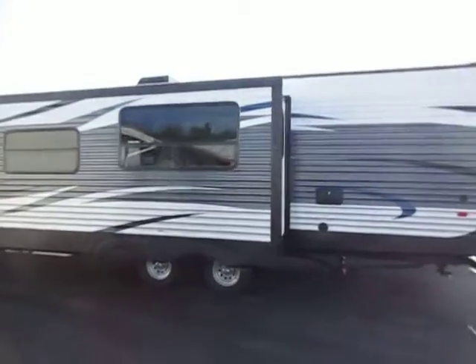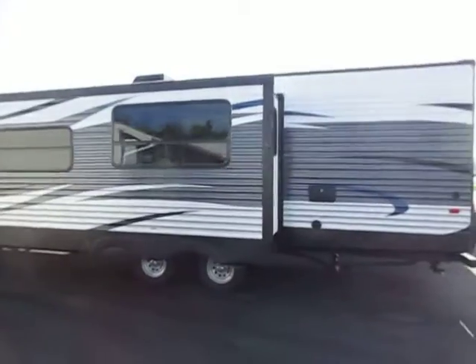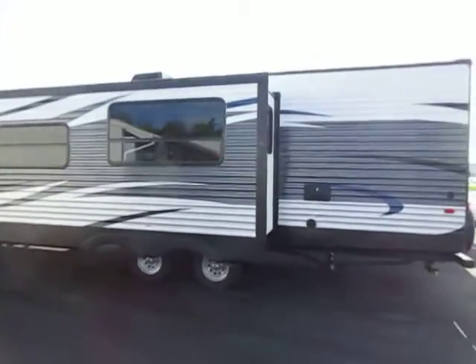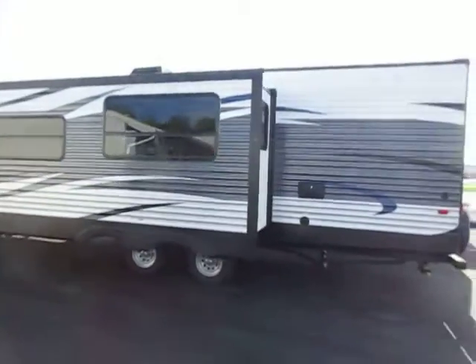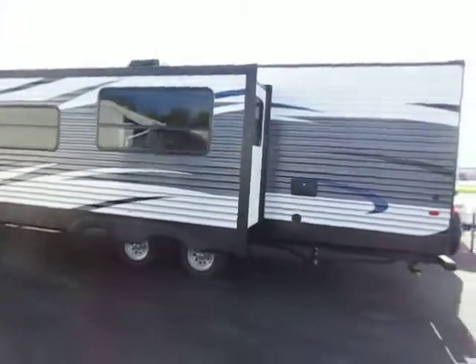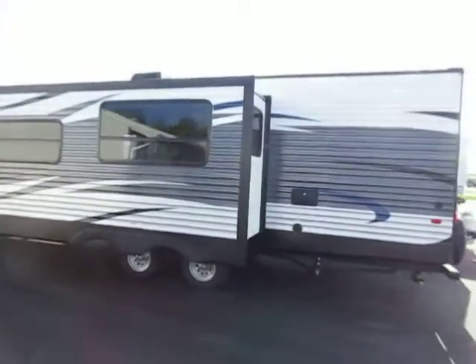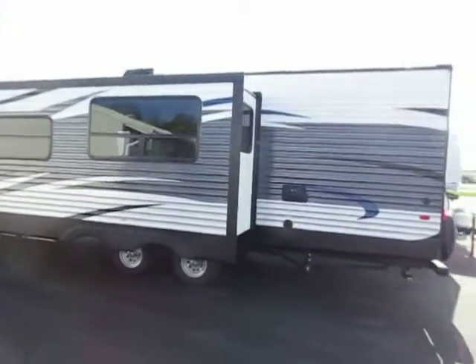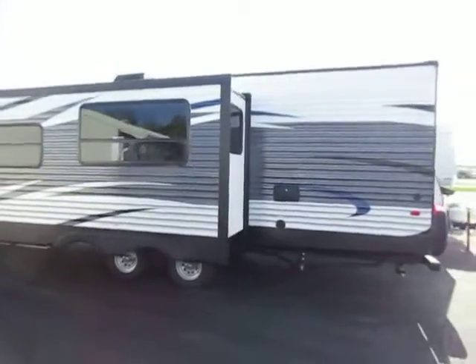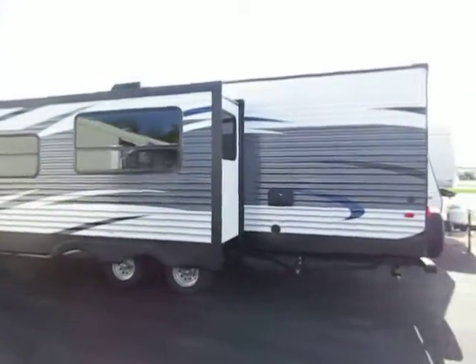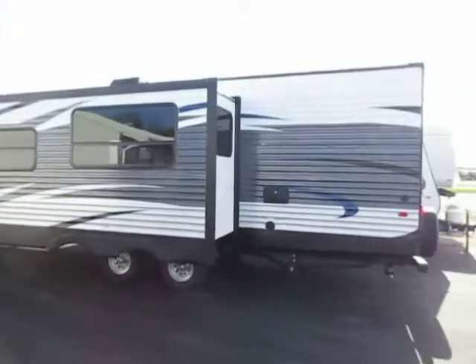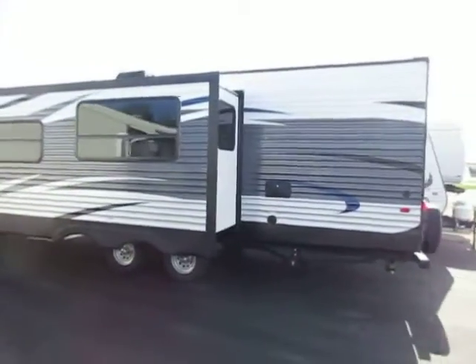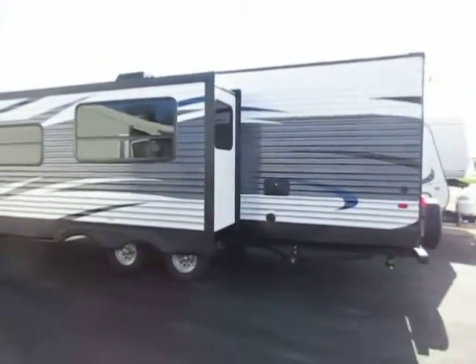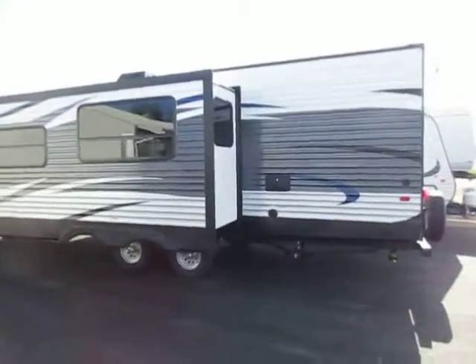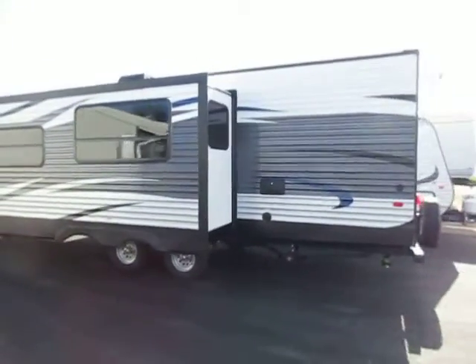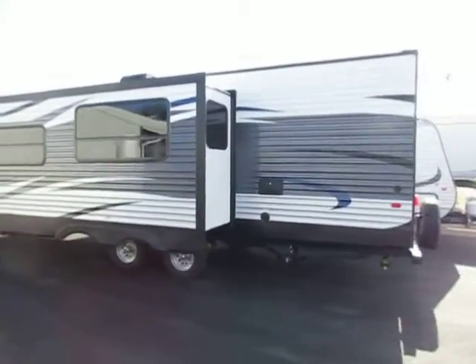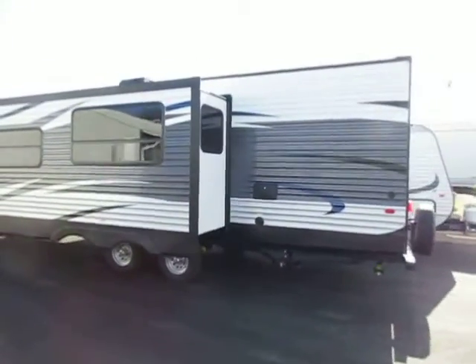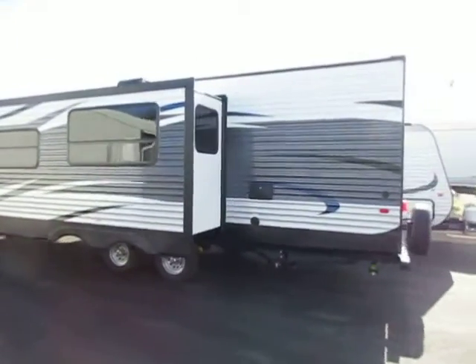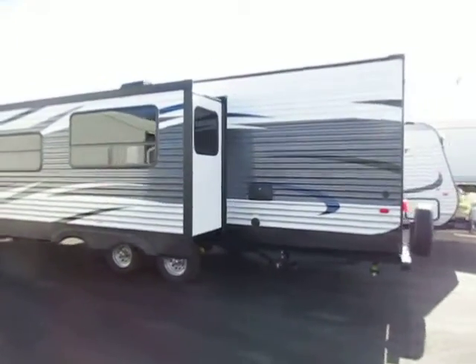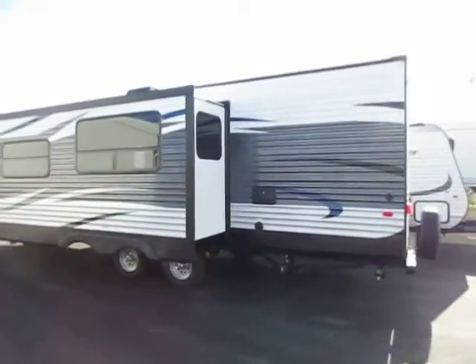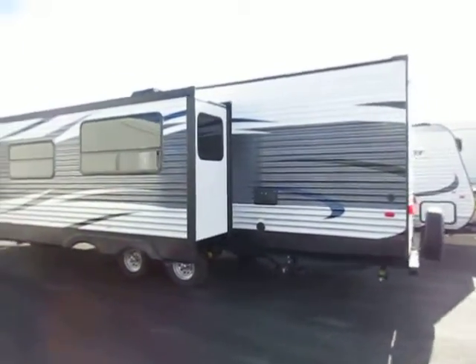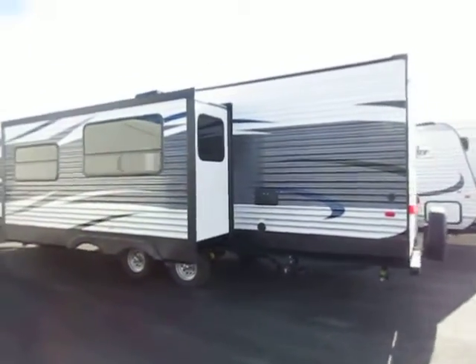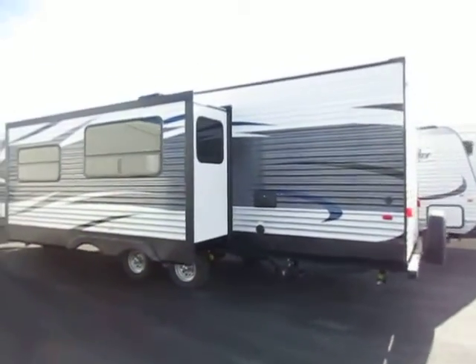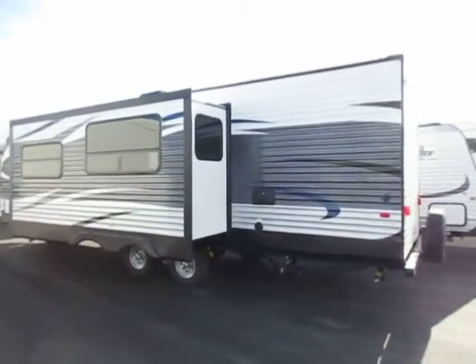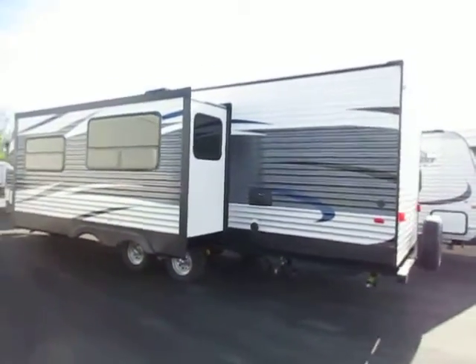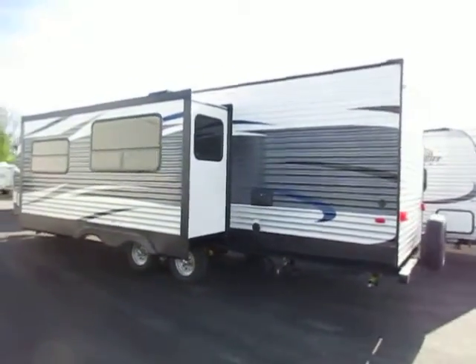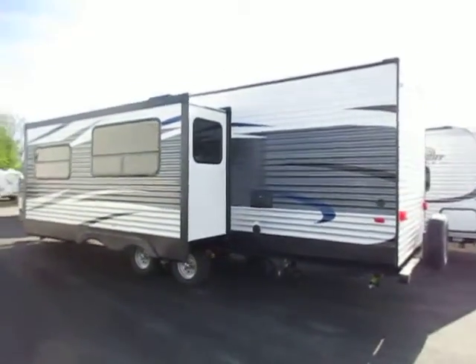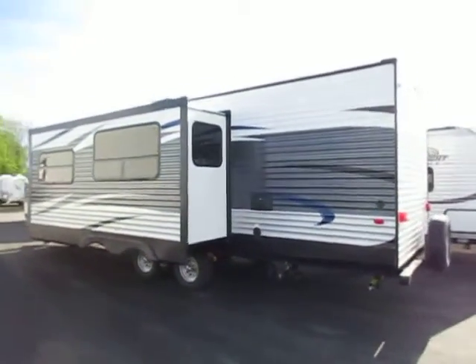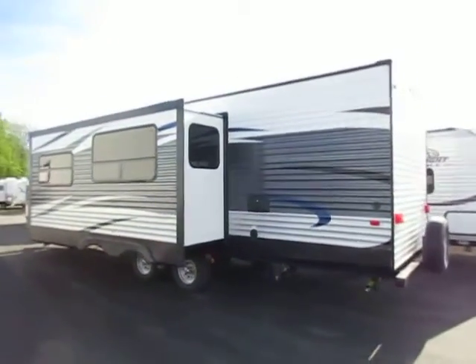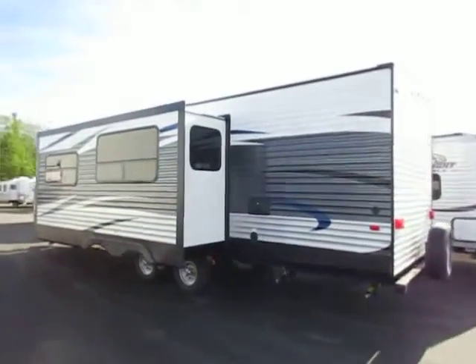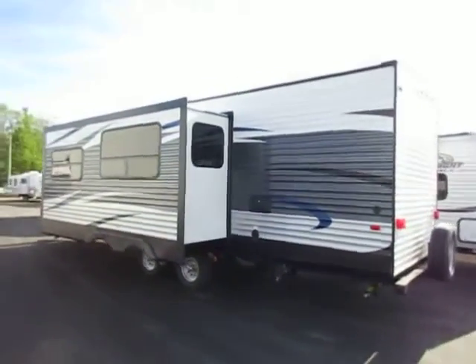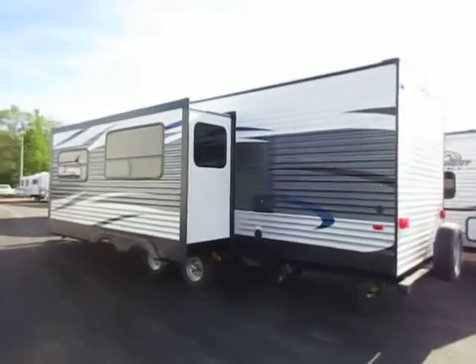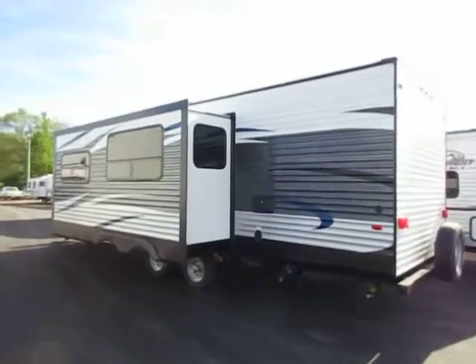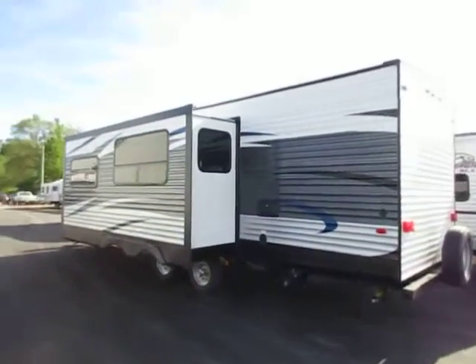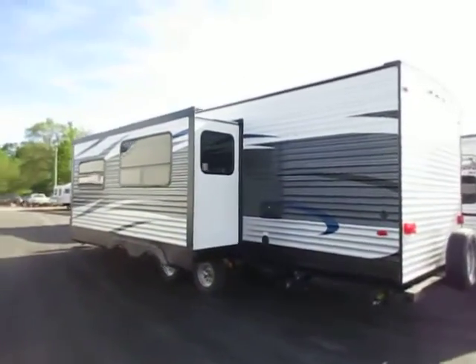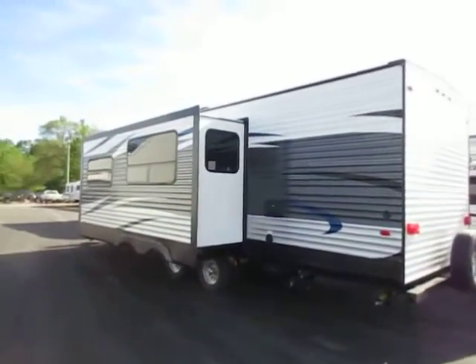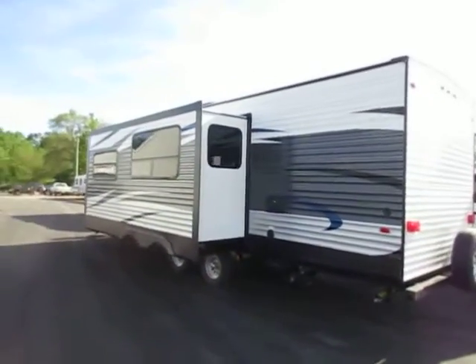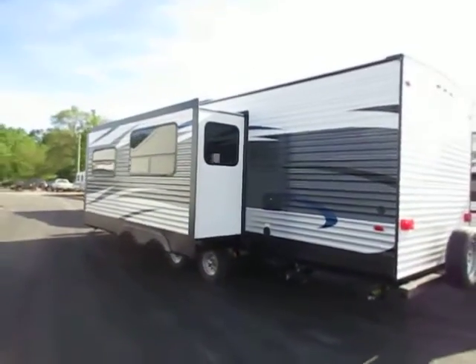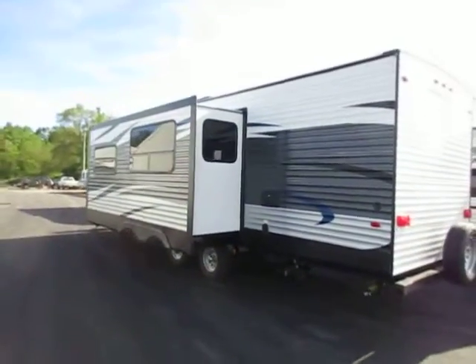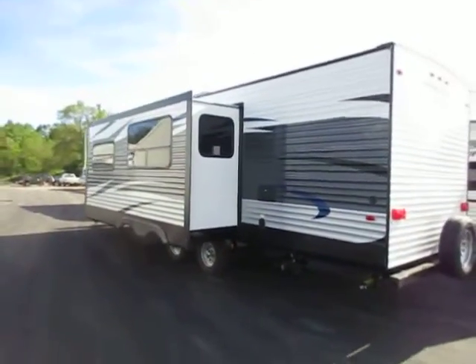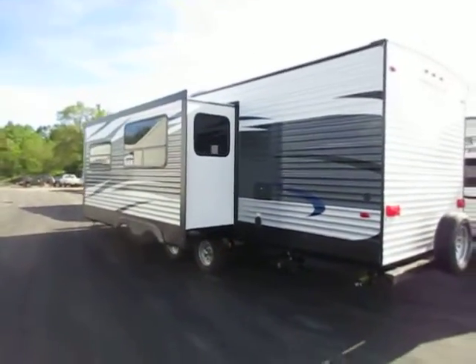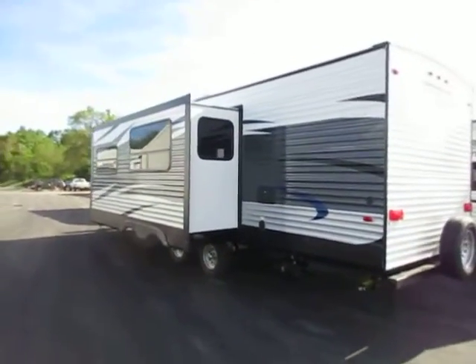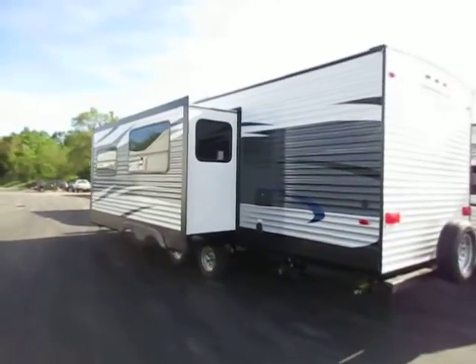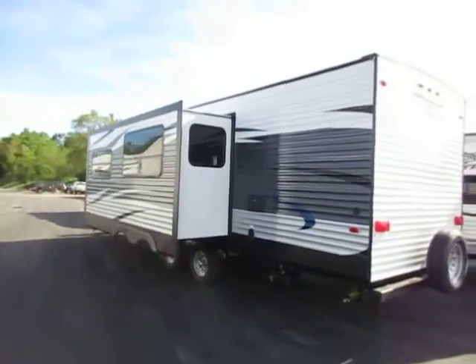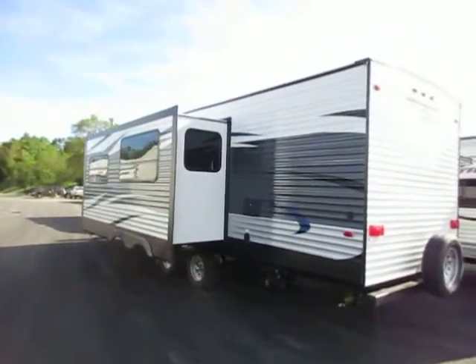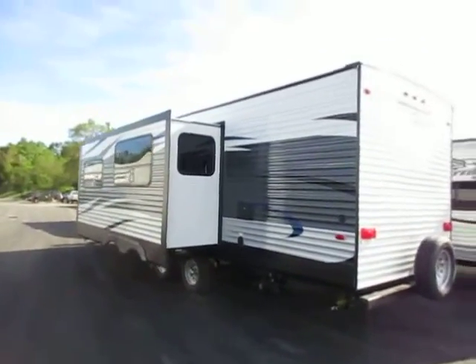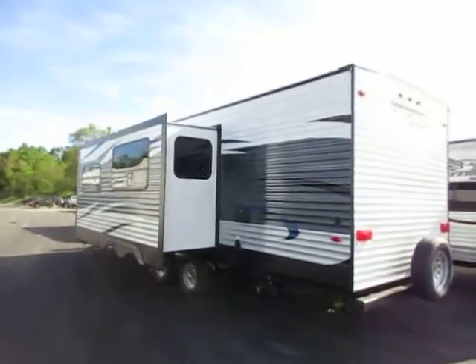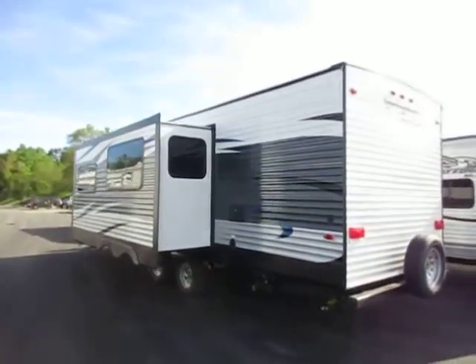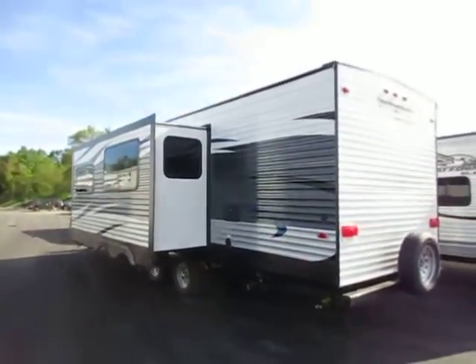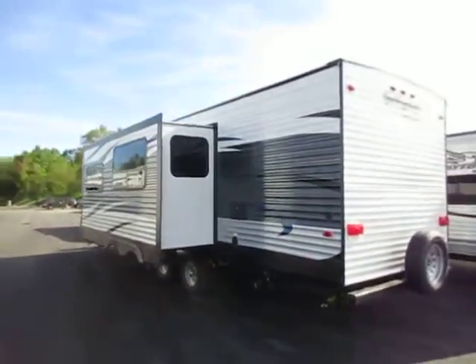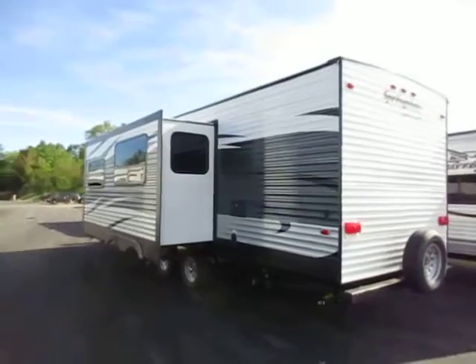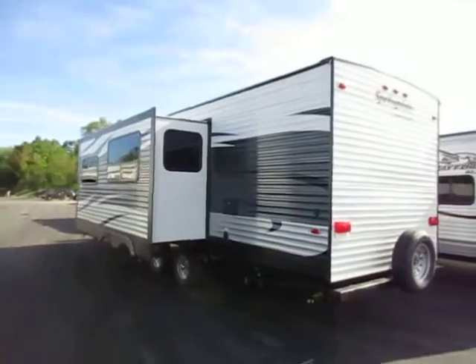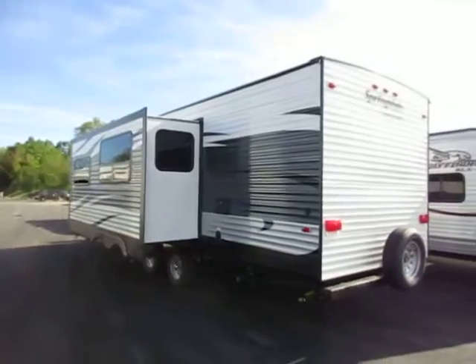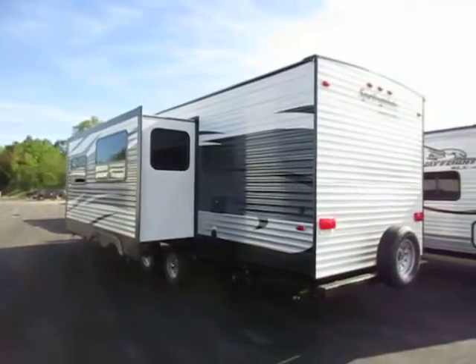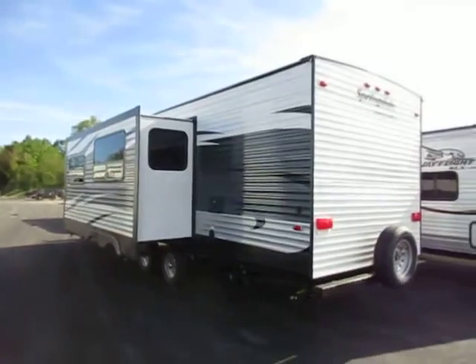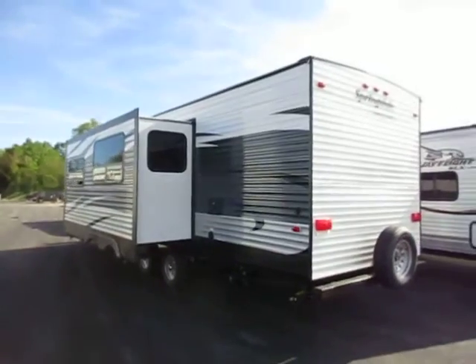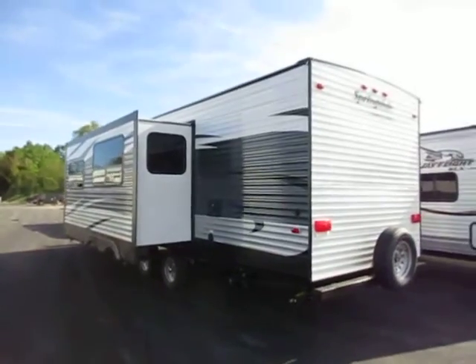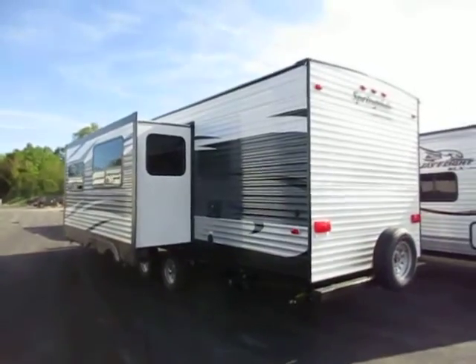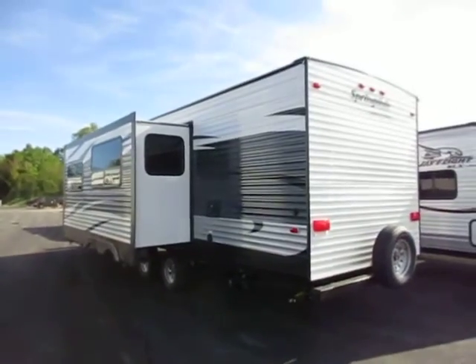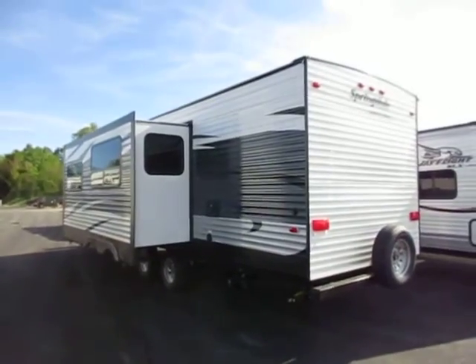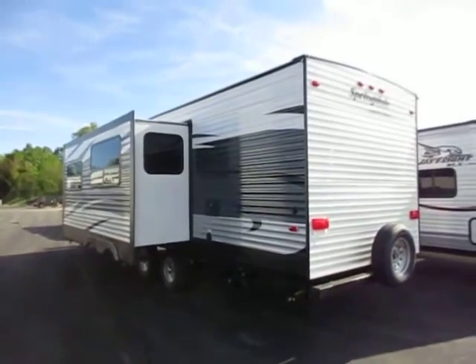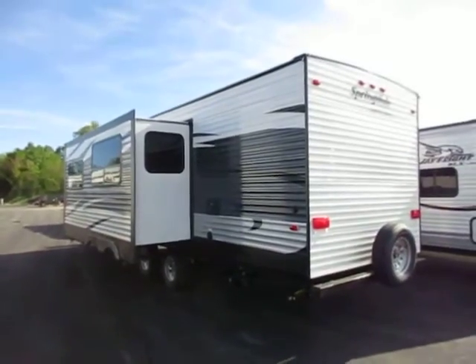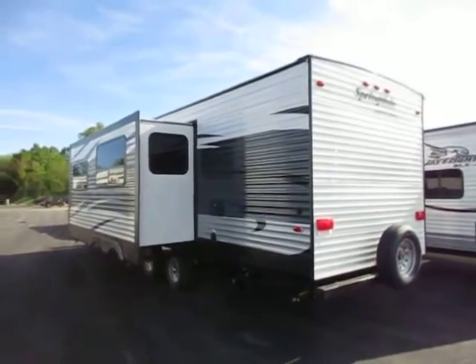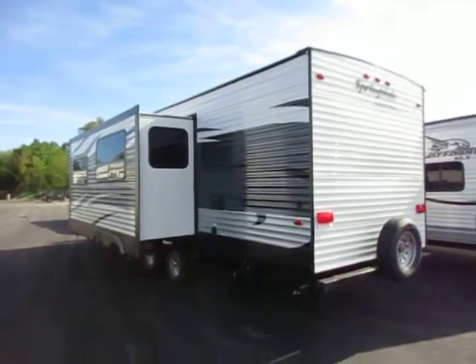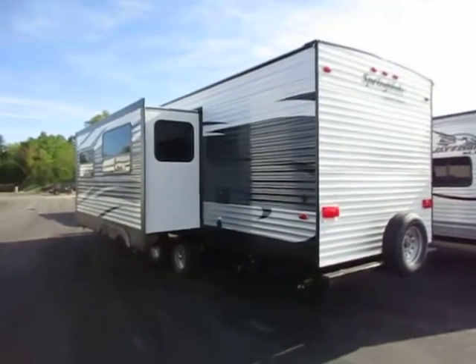You probably noticed this gorgeous full body color package. They are doing just an awesome job dressing these things up down there at Keystone.